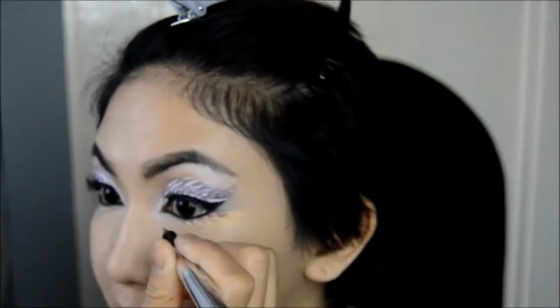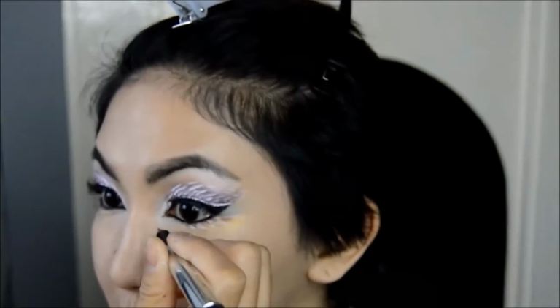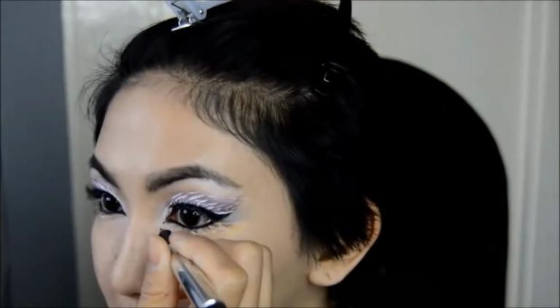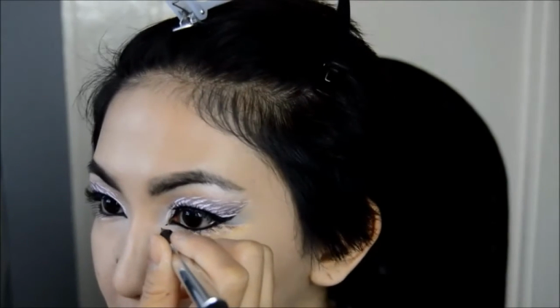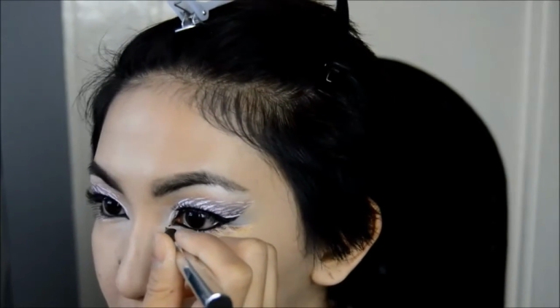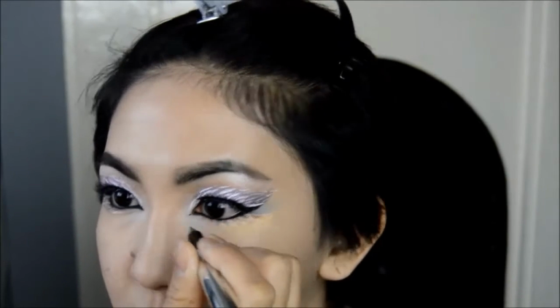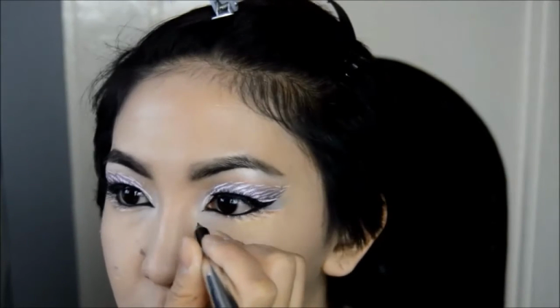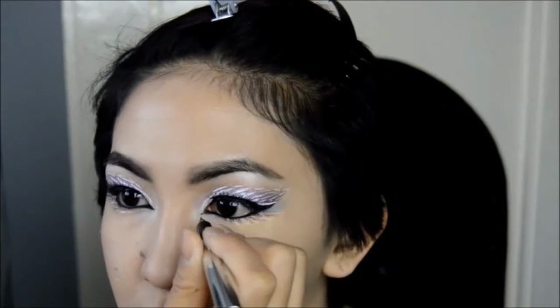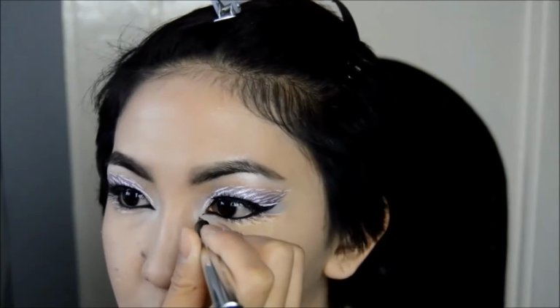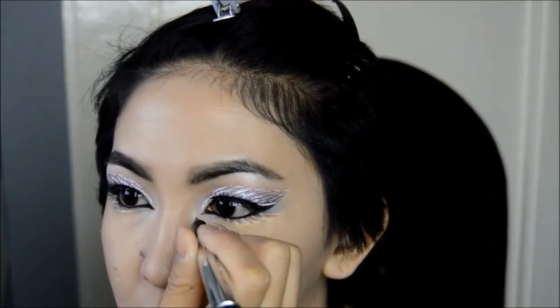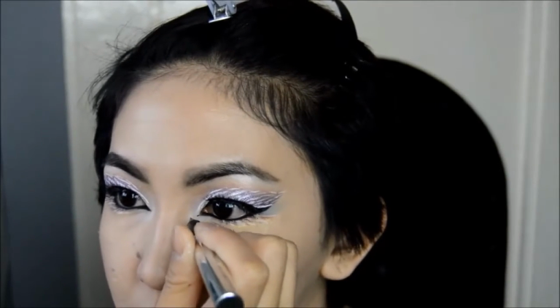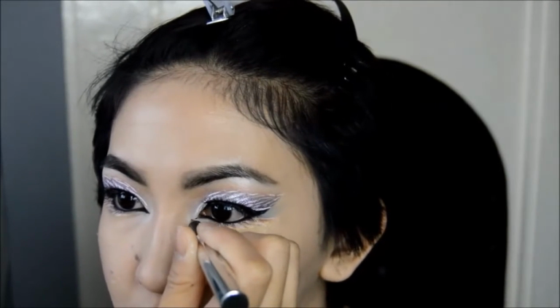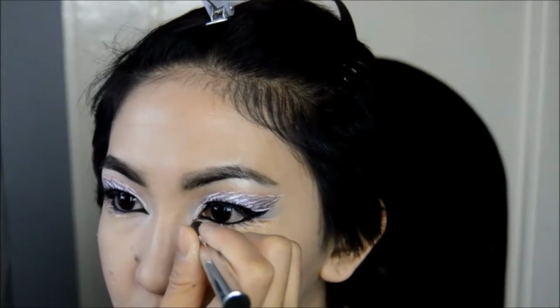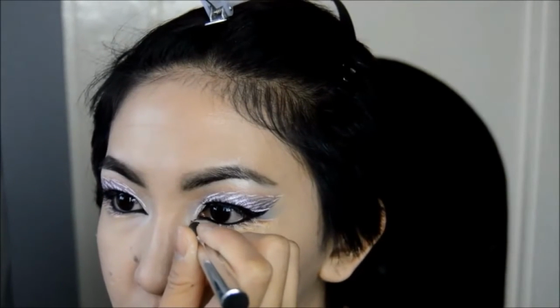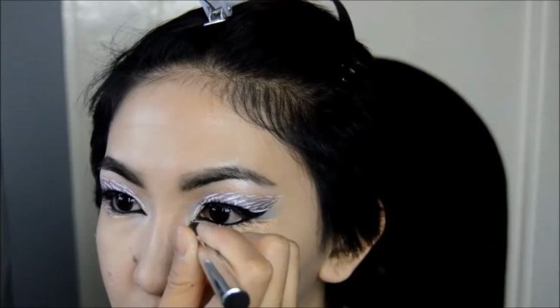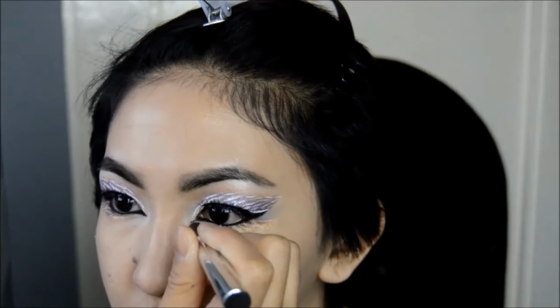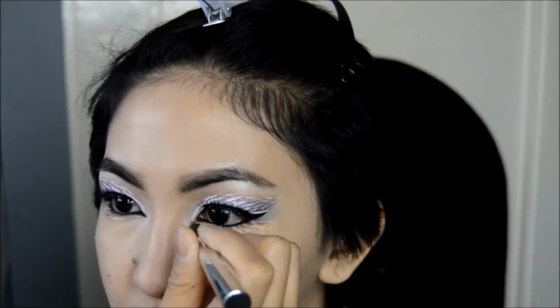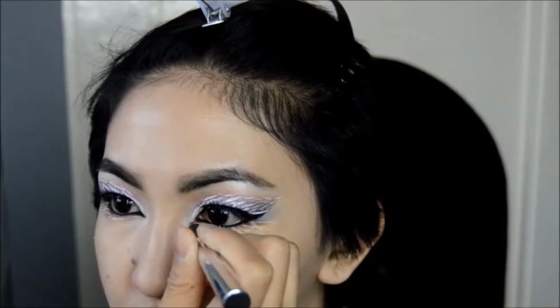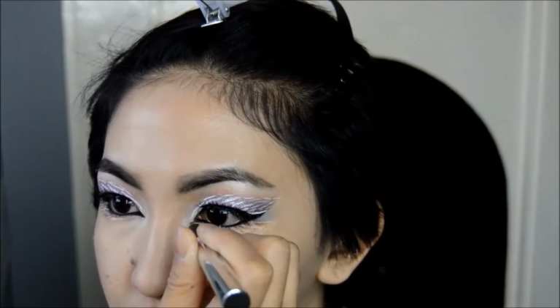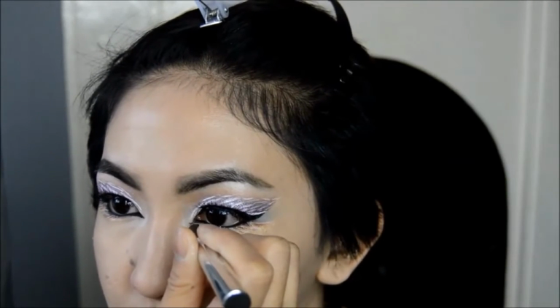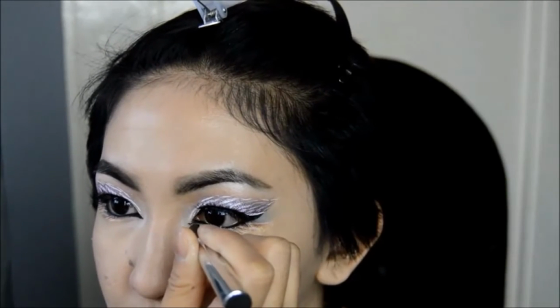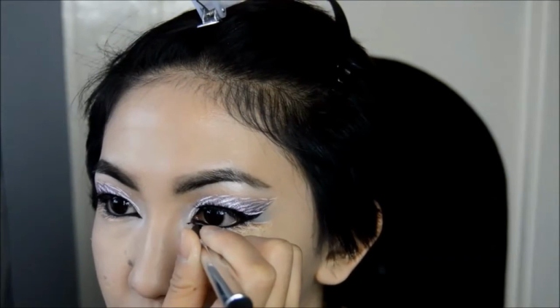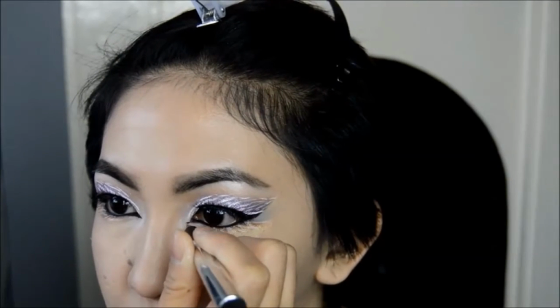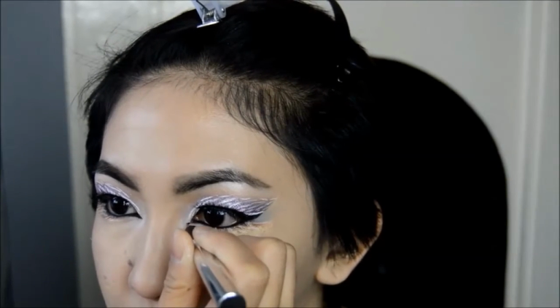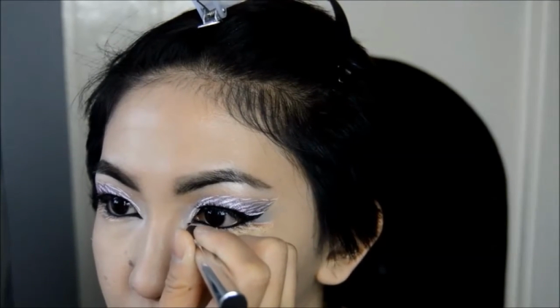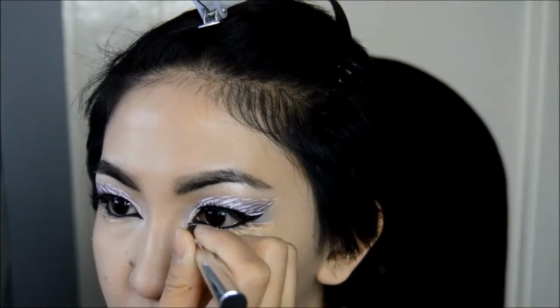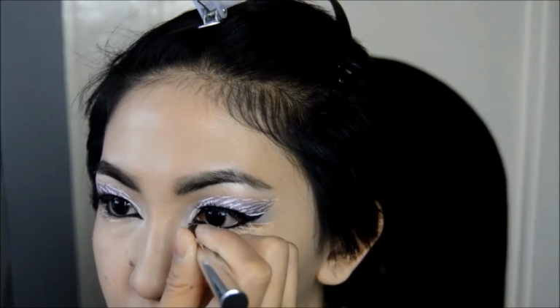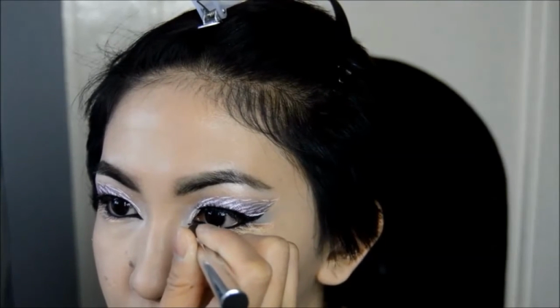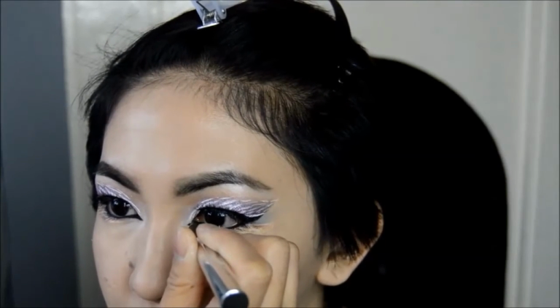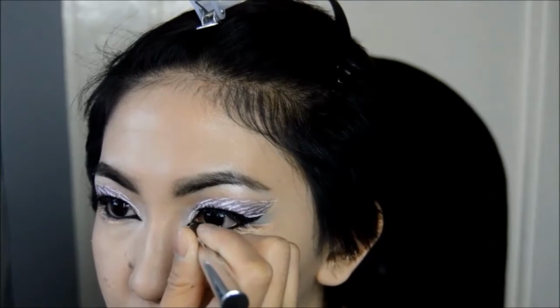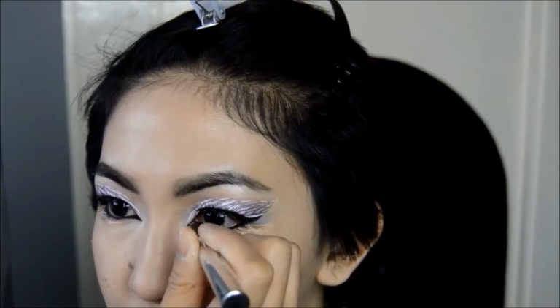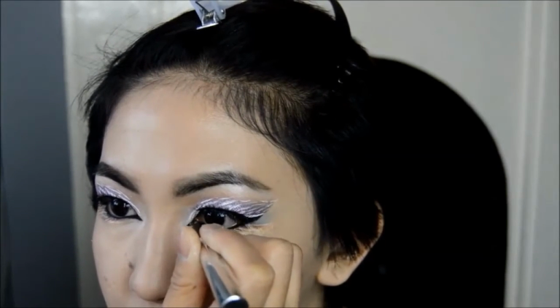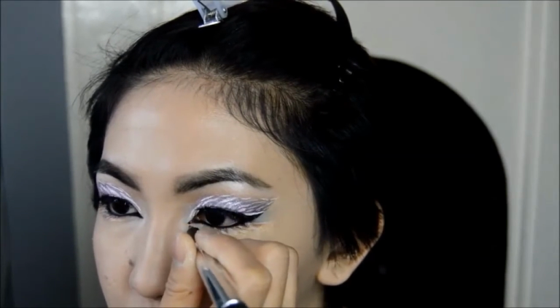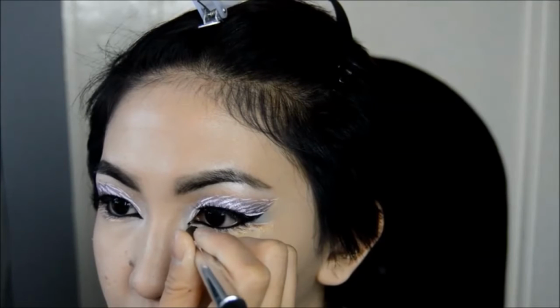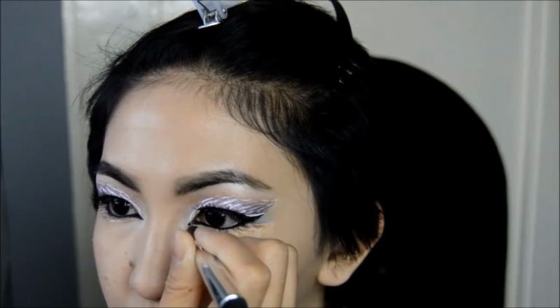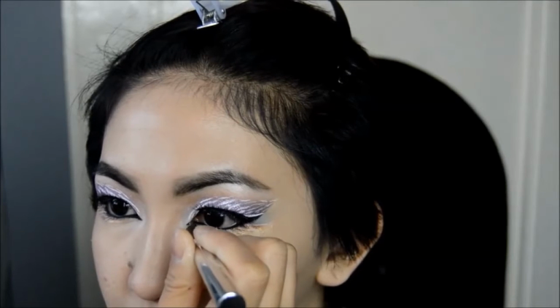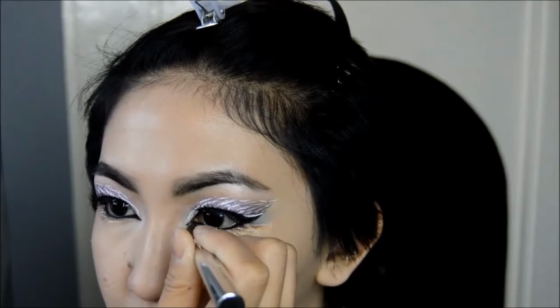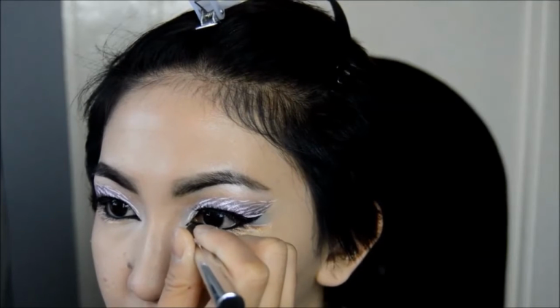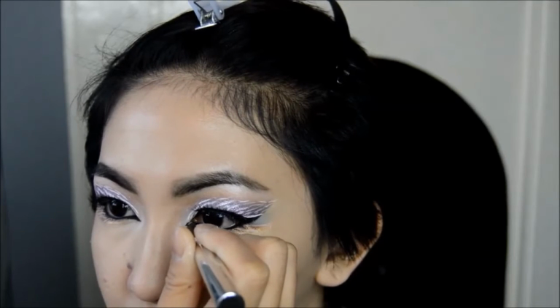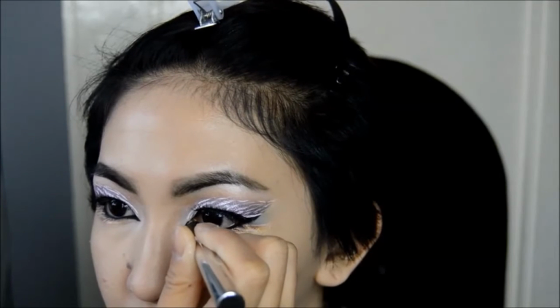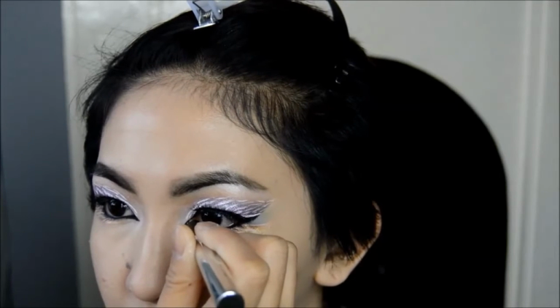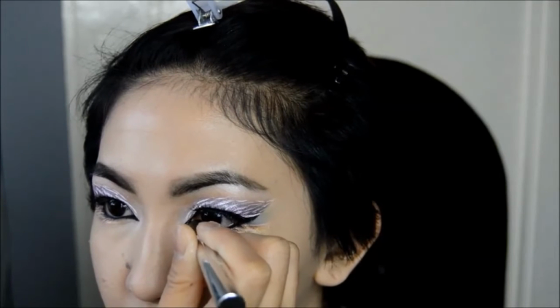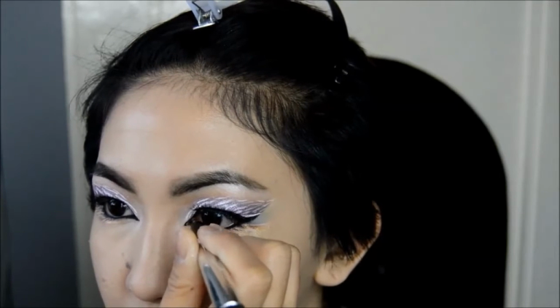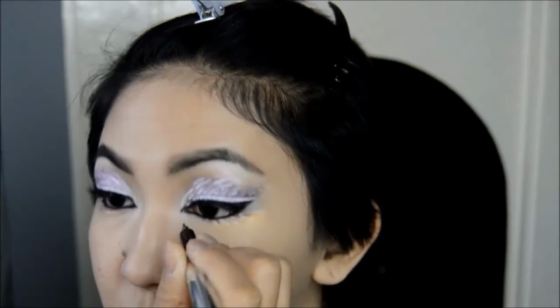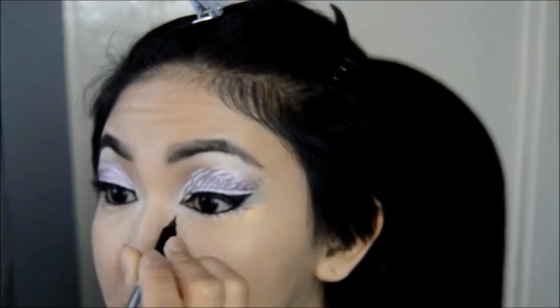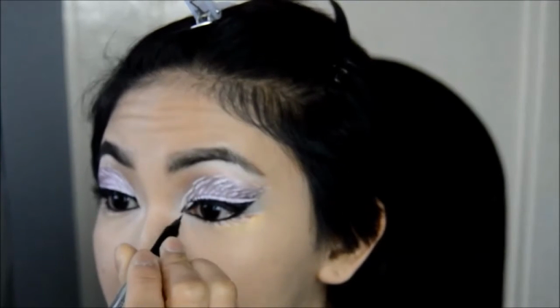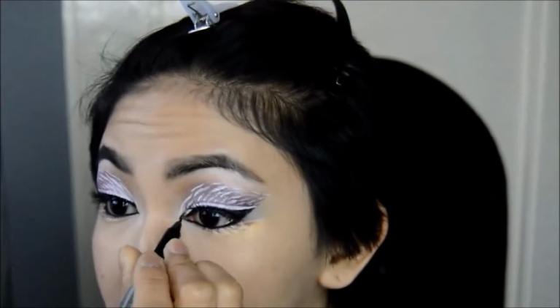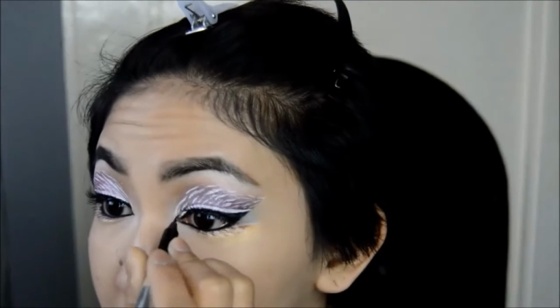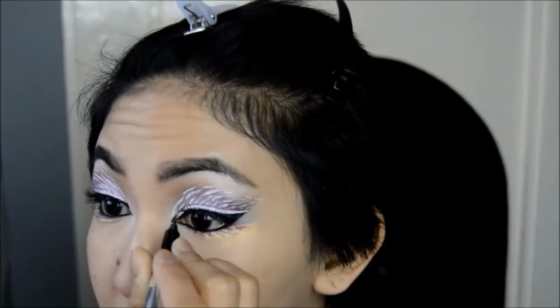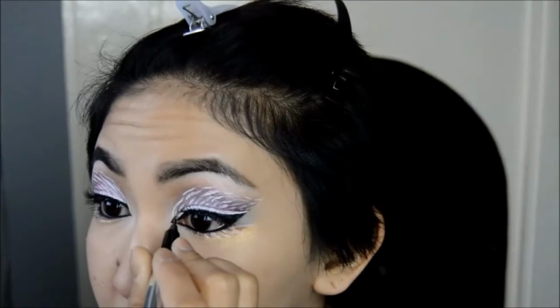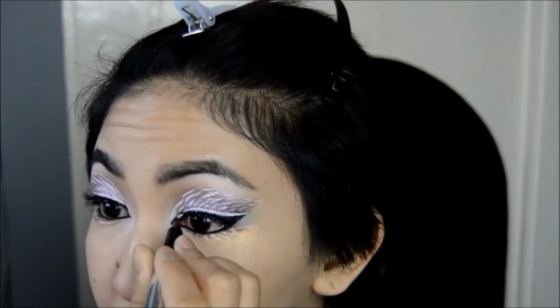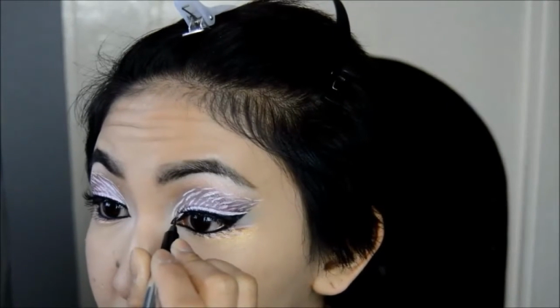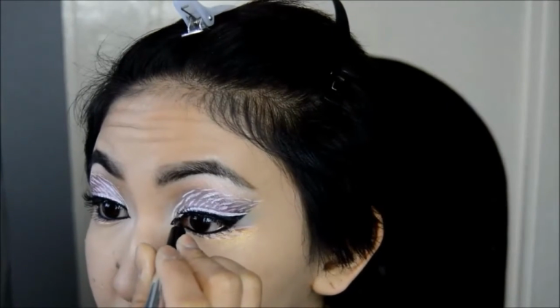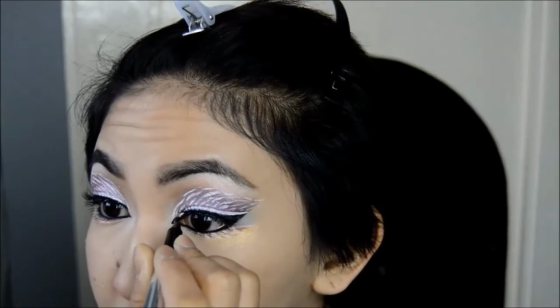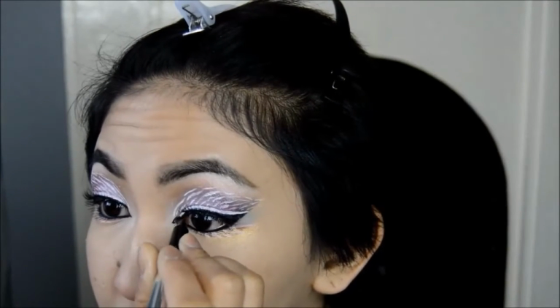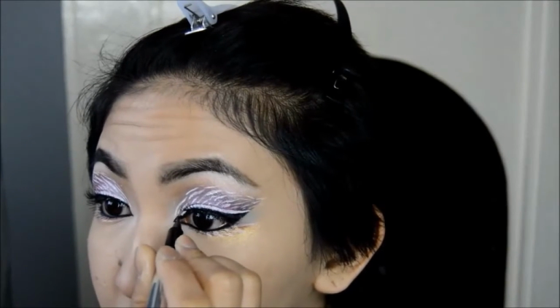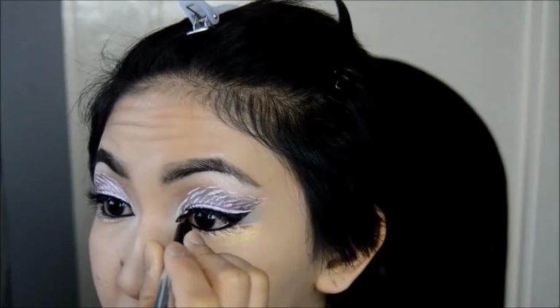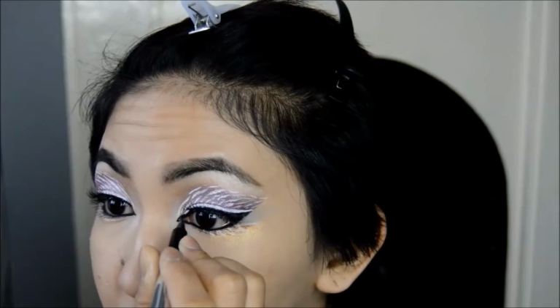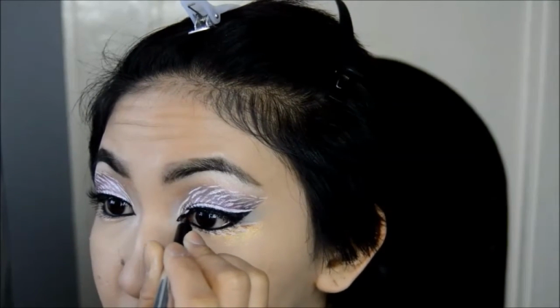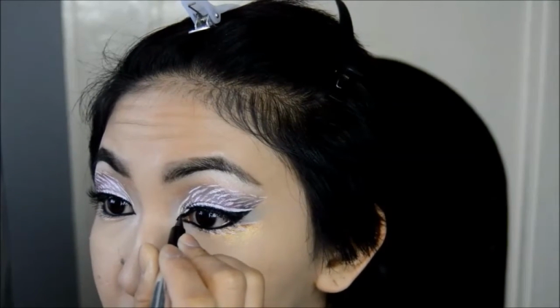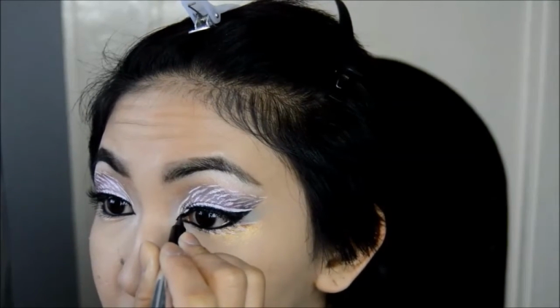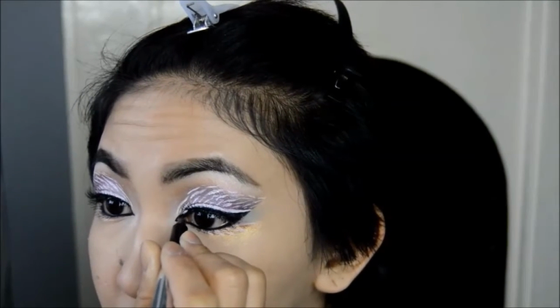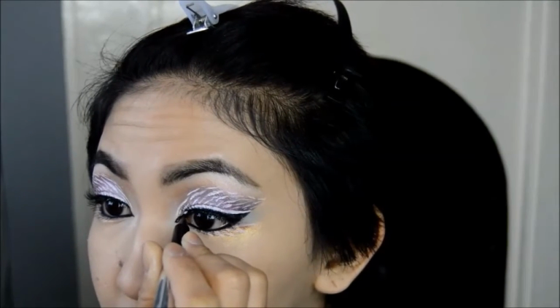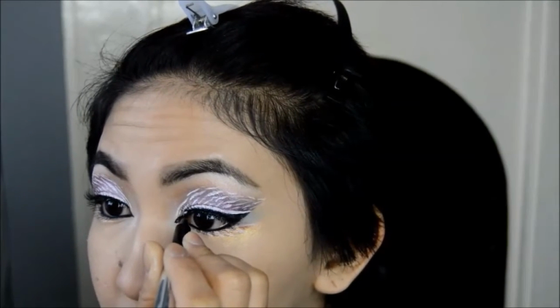As the outer wing of the eye look is pretty heavy, I decided to balance it out by adding a fine wing on the inner corners.